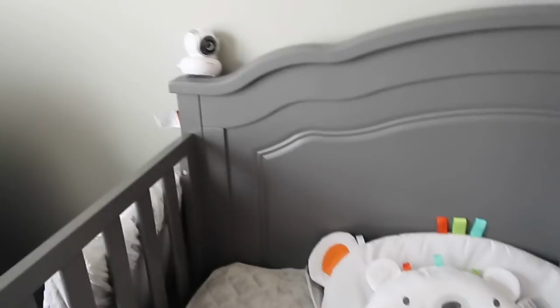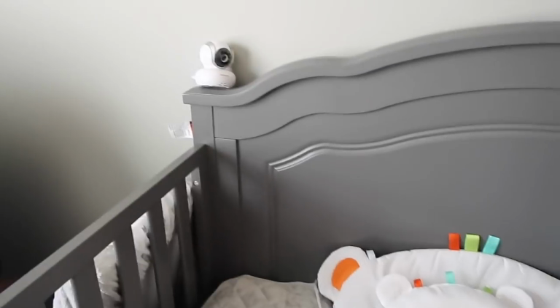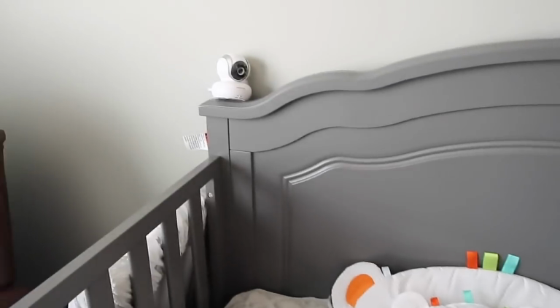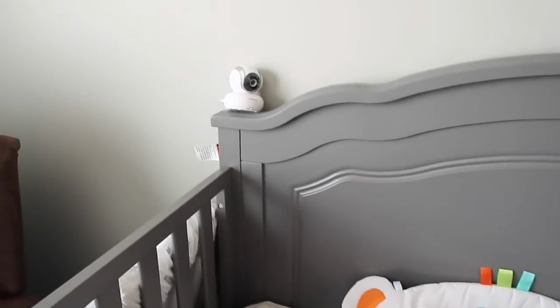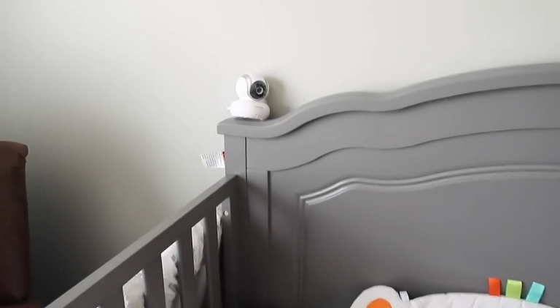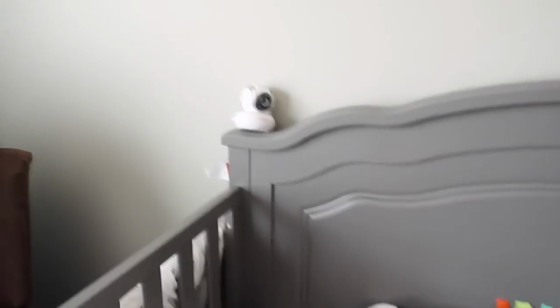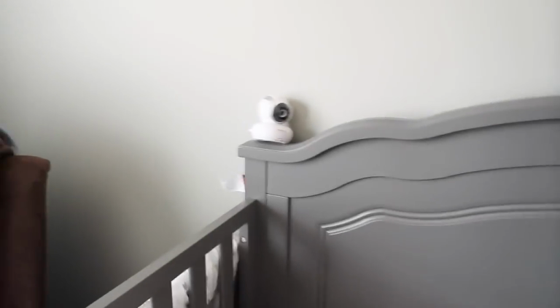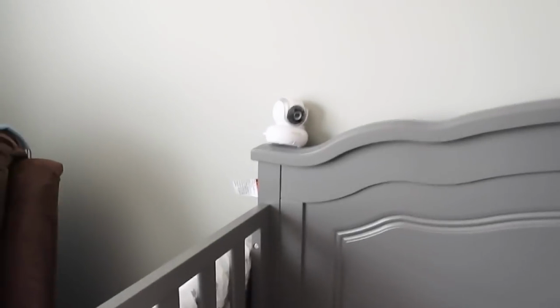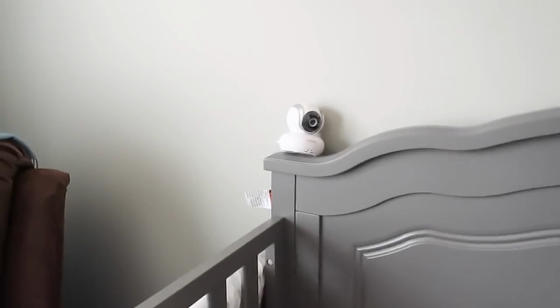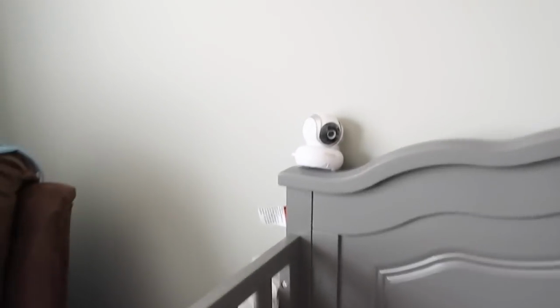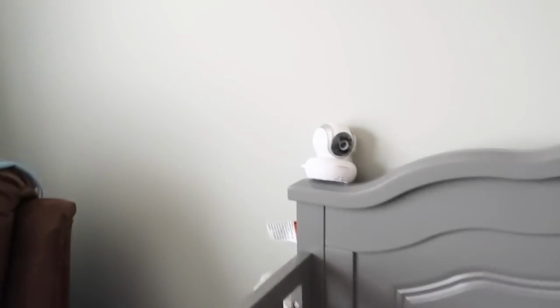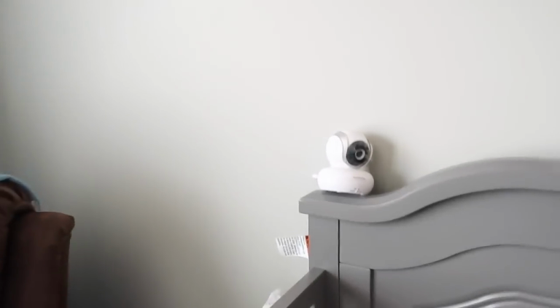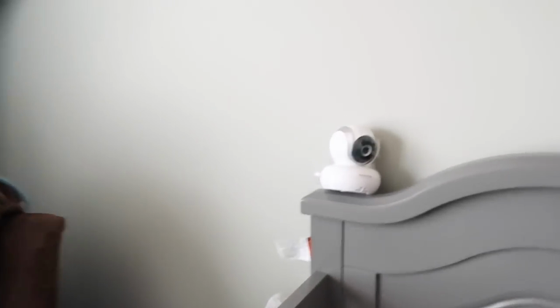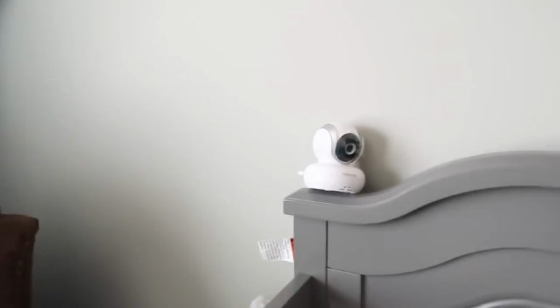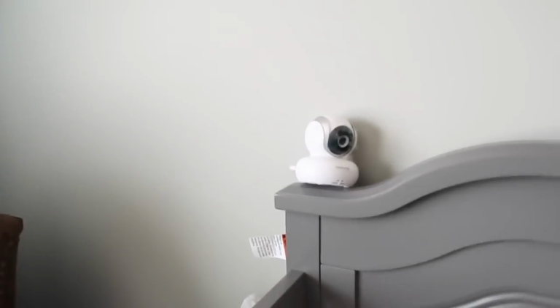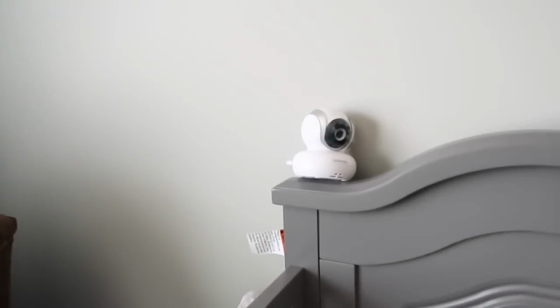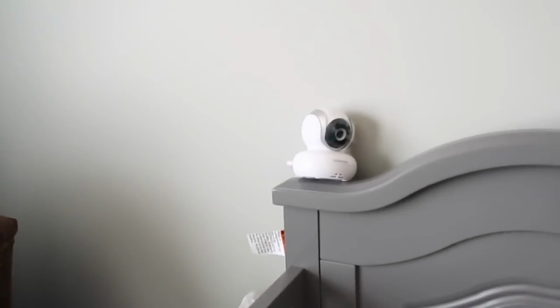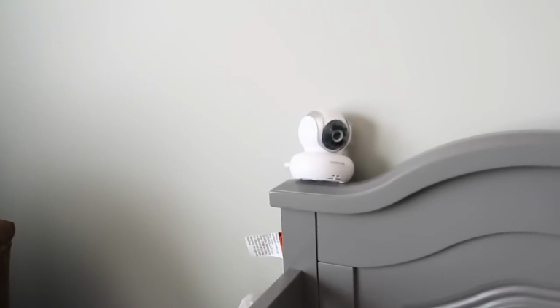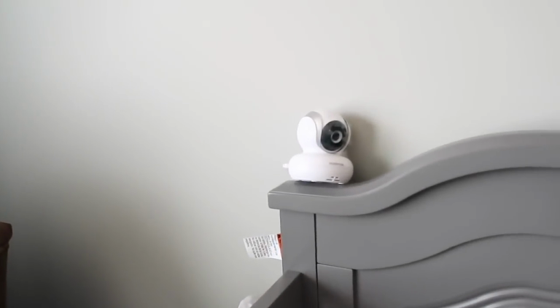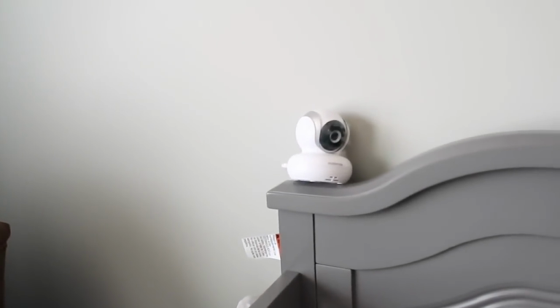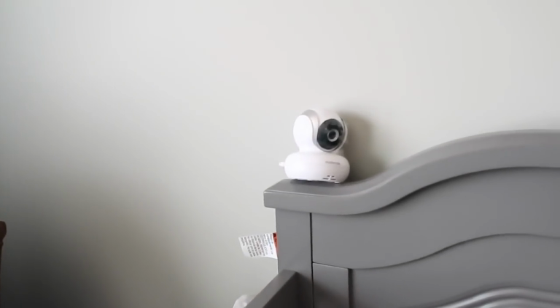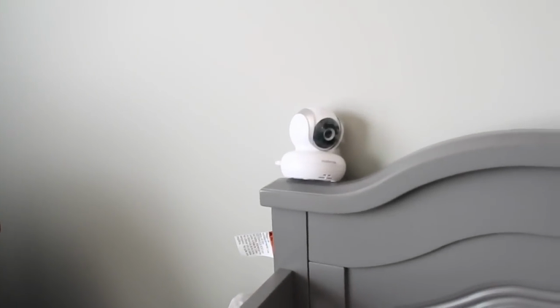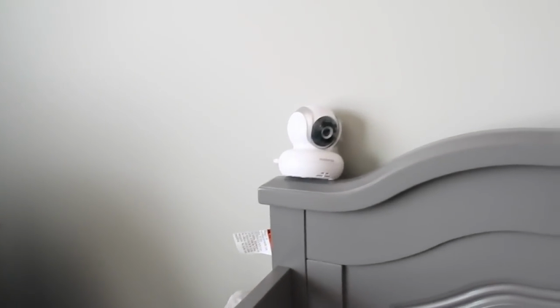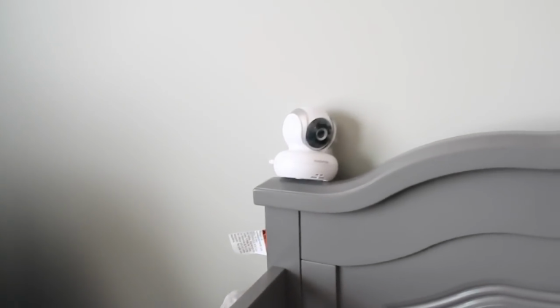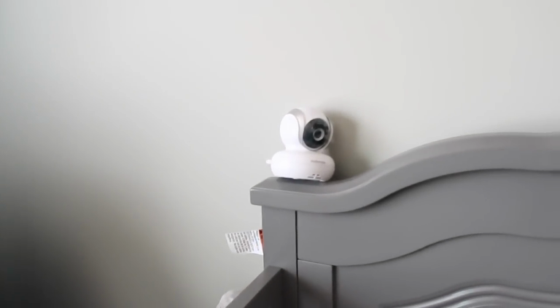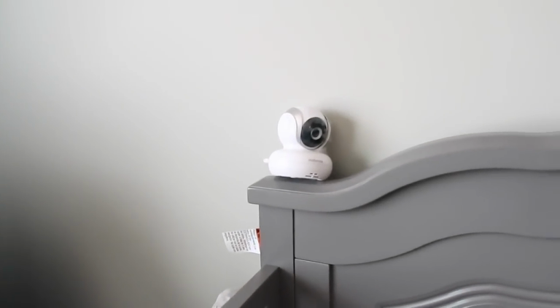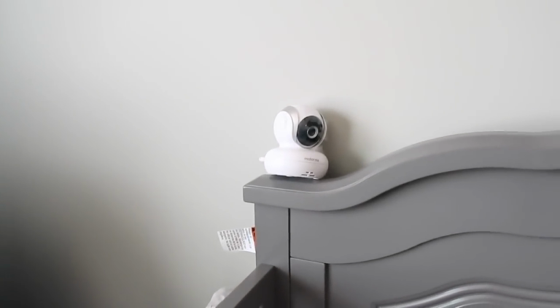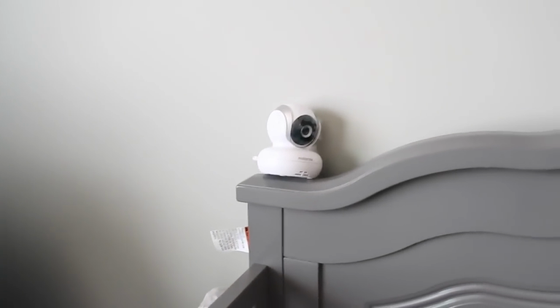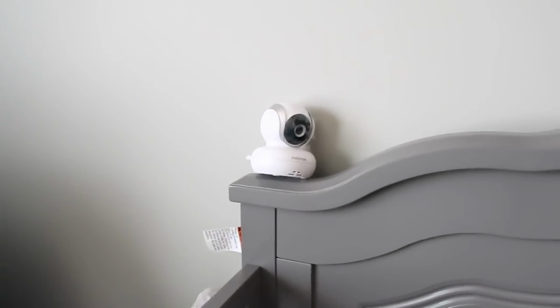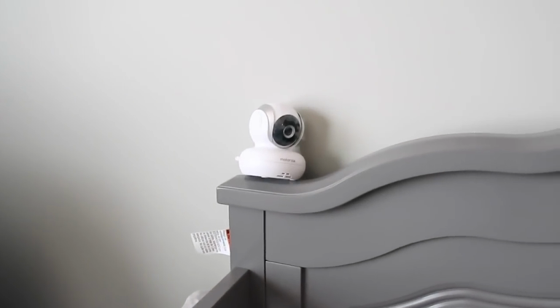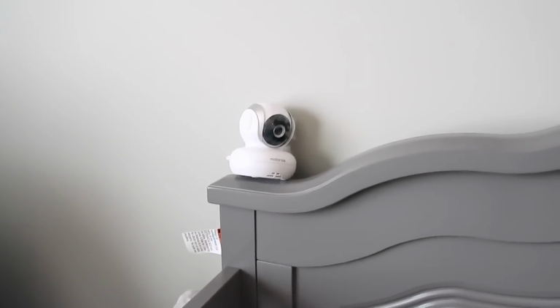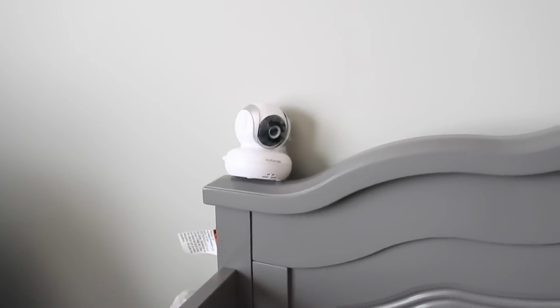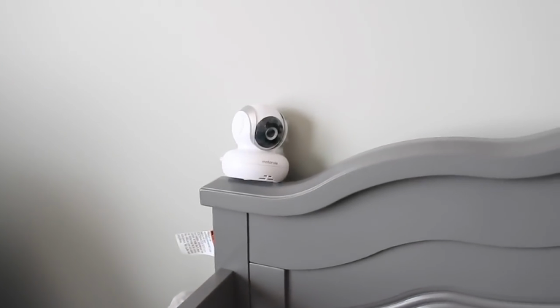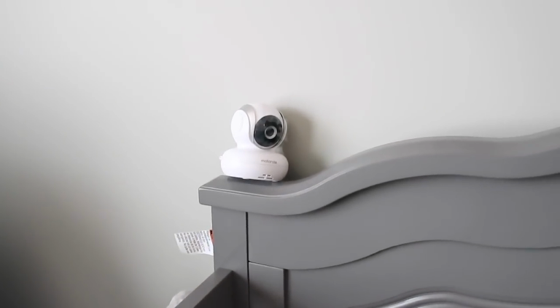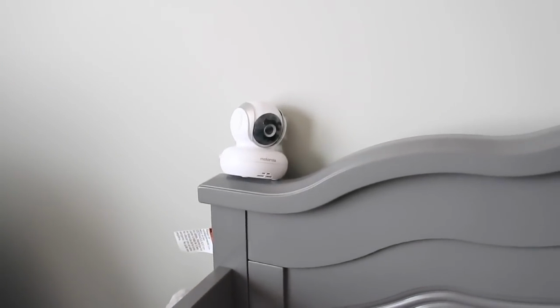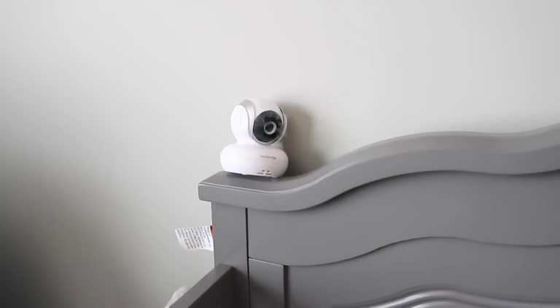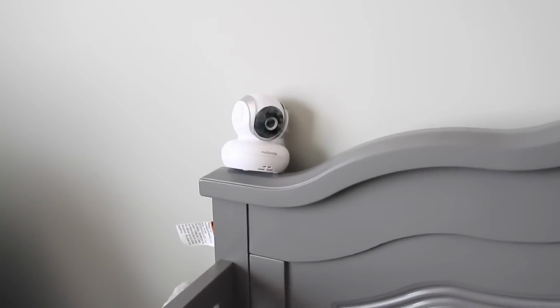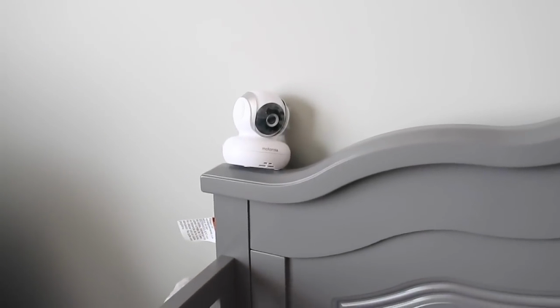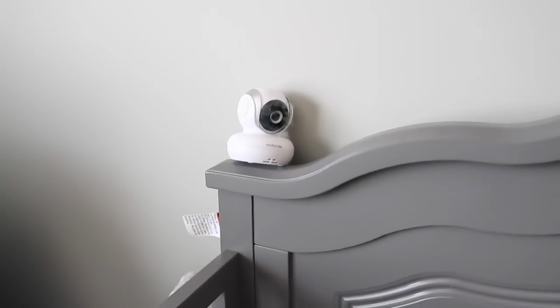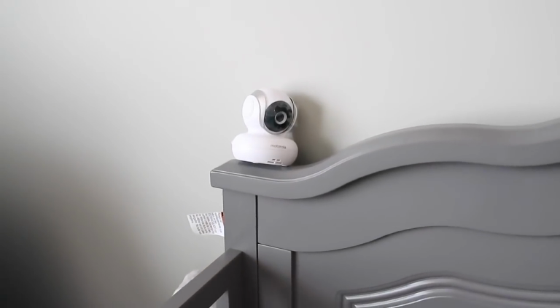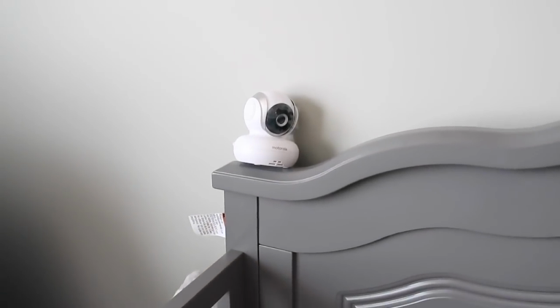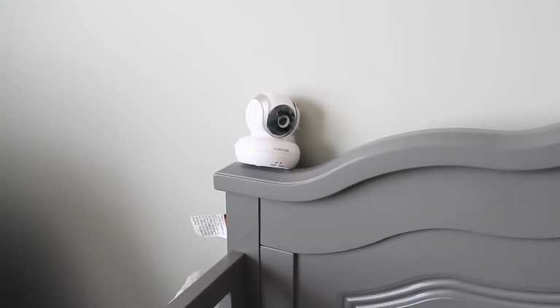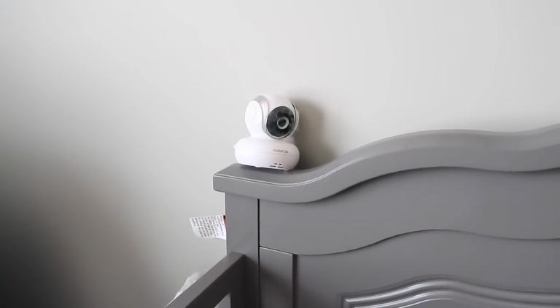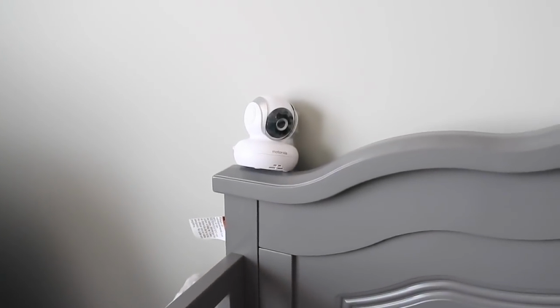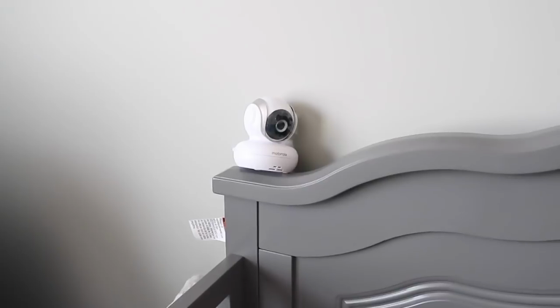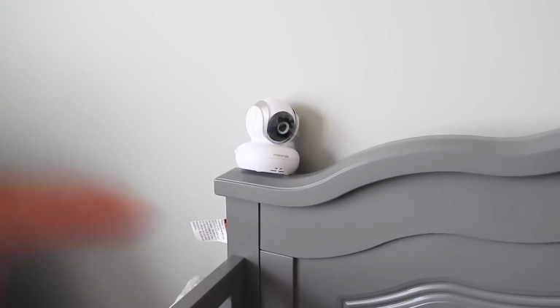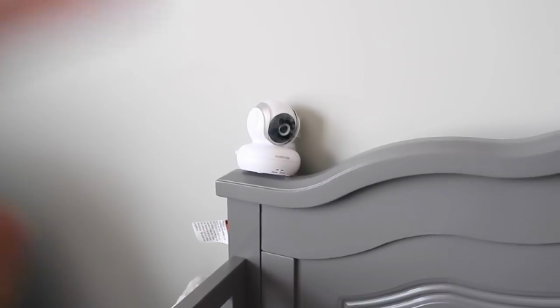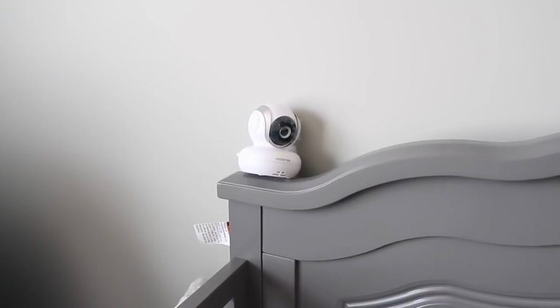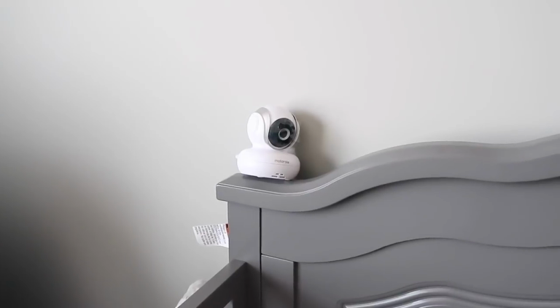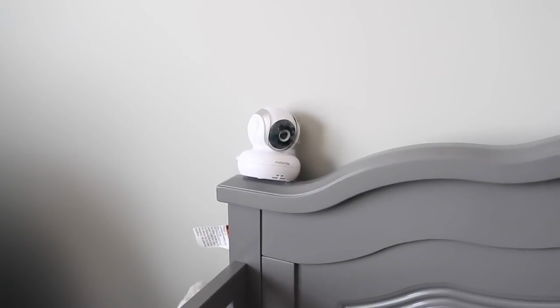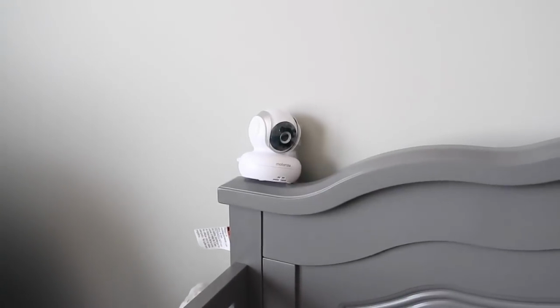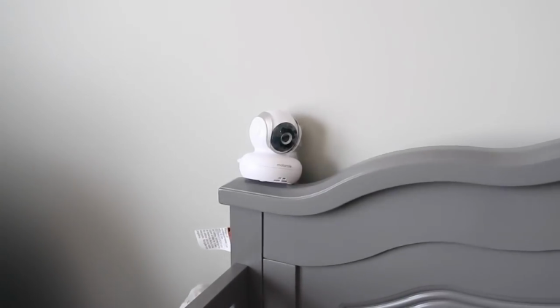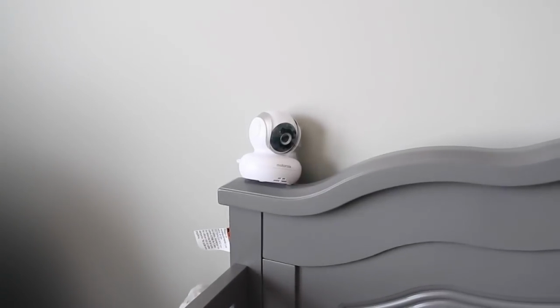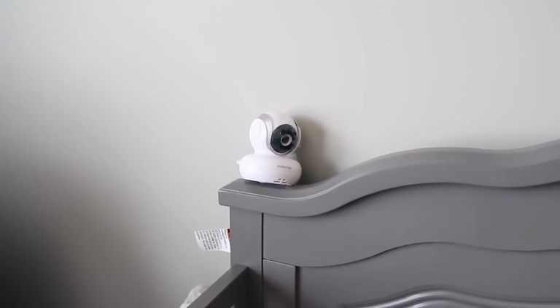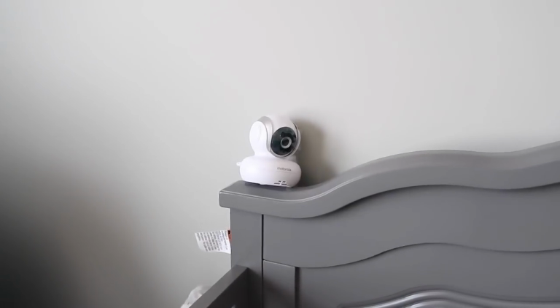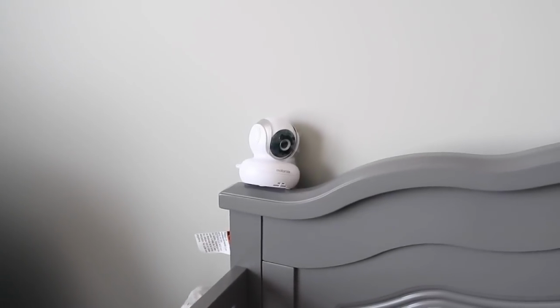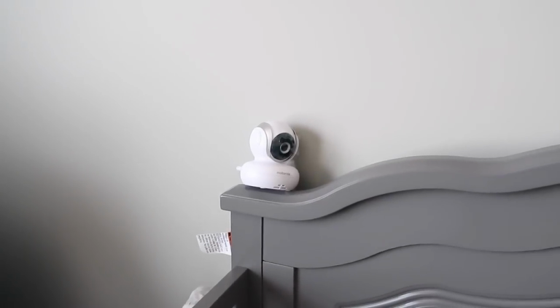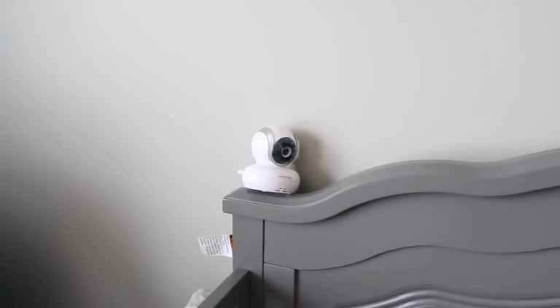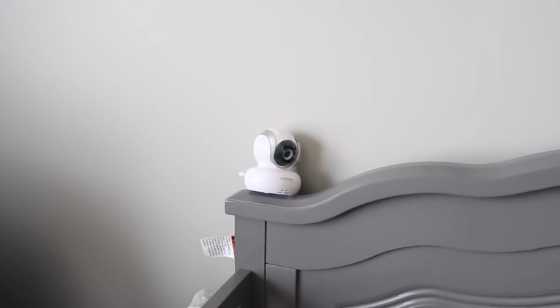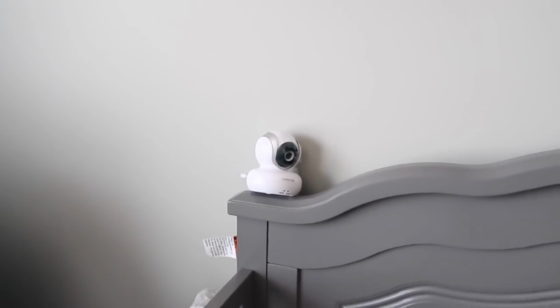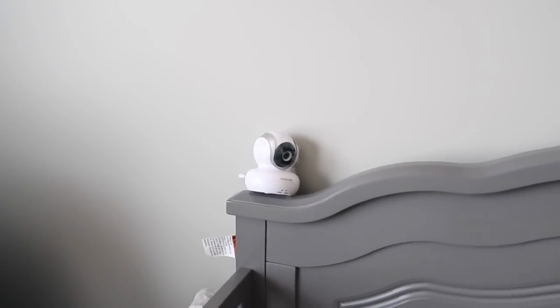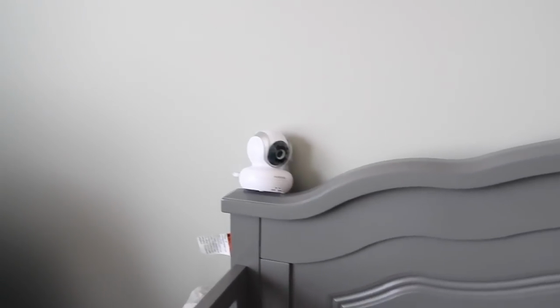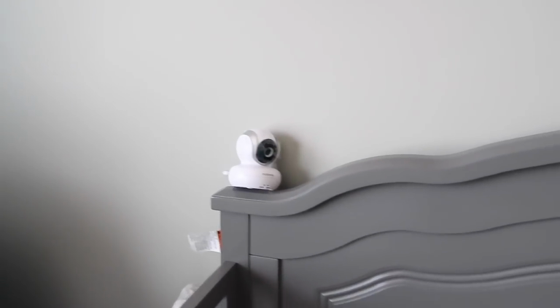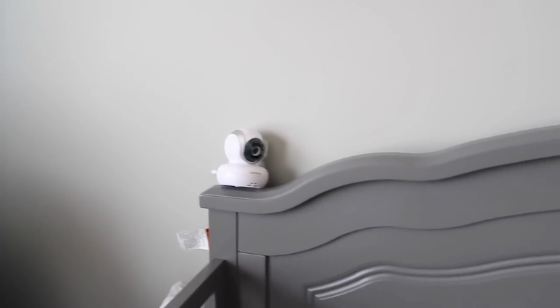We have a little camera — some Motorola camera. It's the one that circles all around the room, which is pretty good.